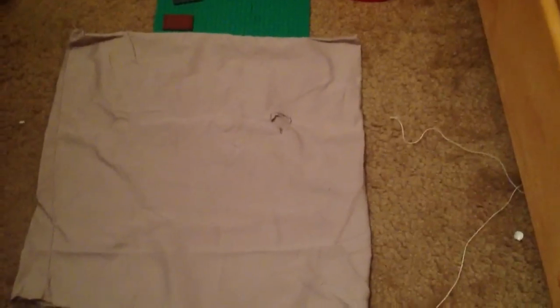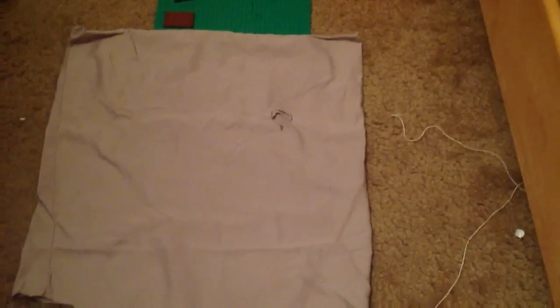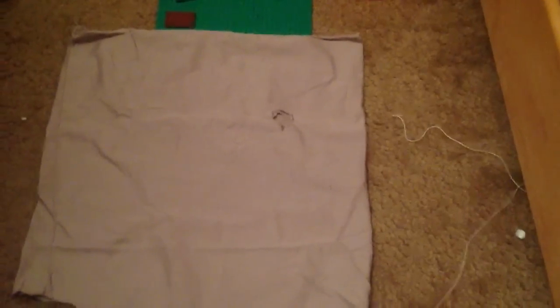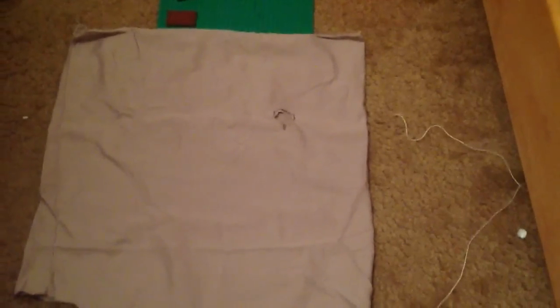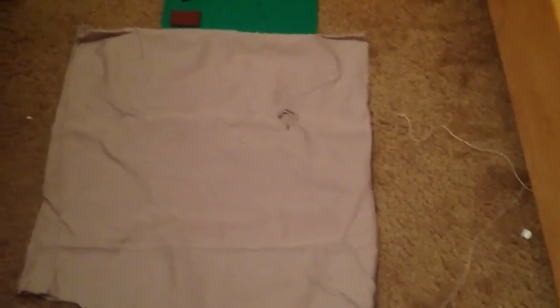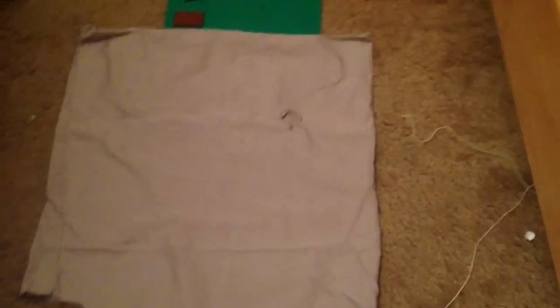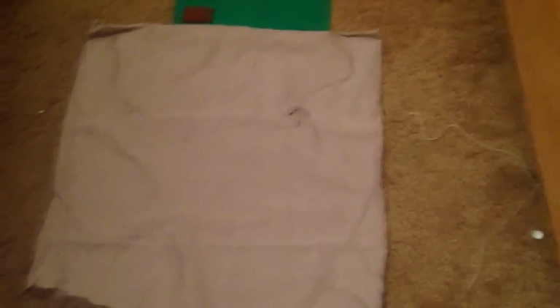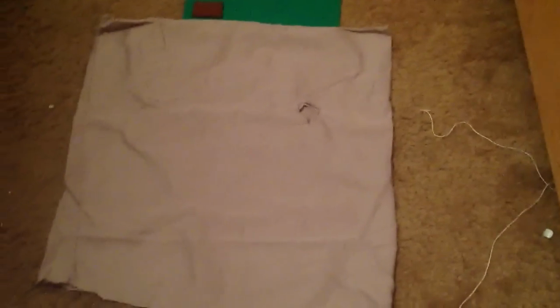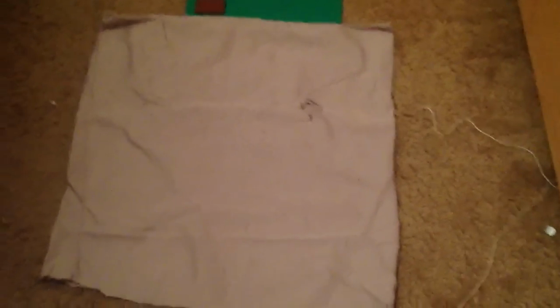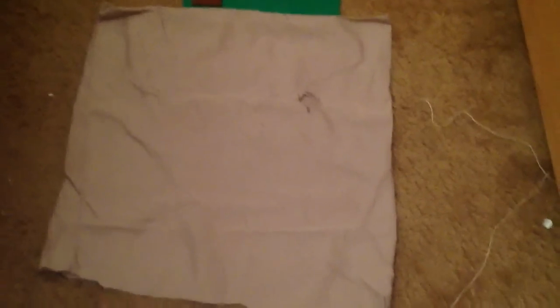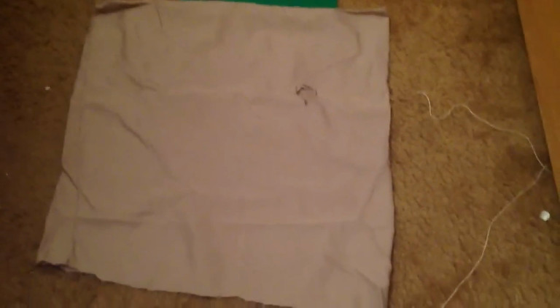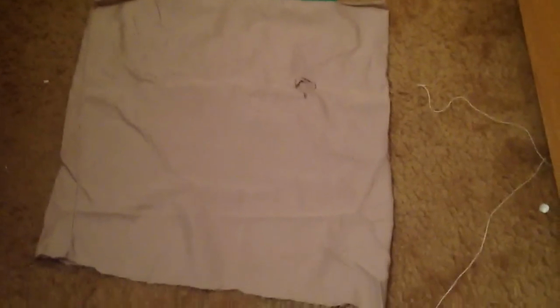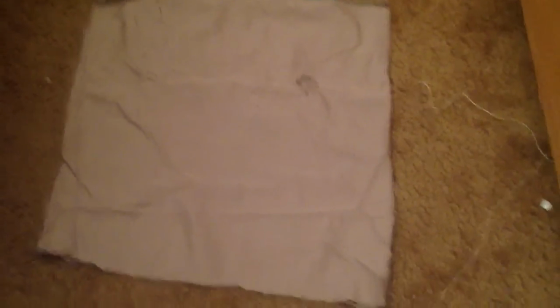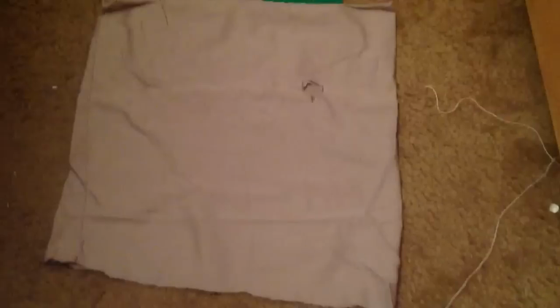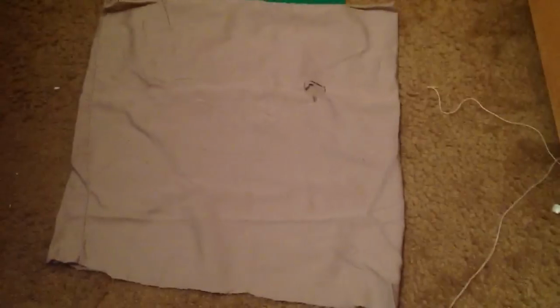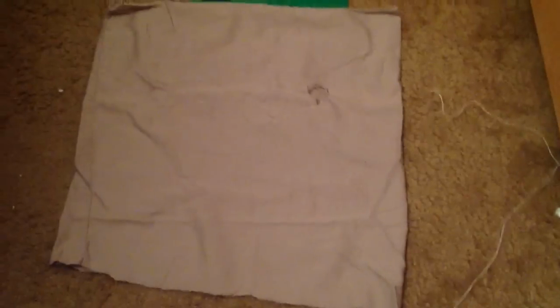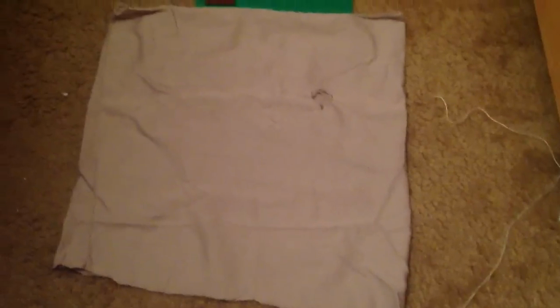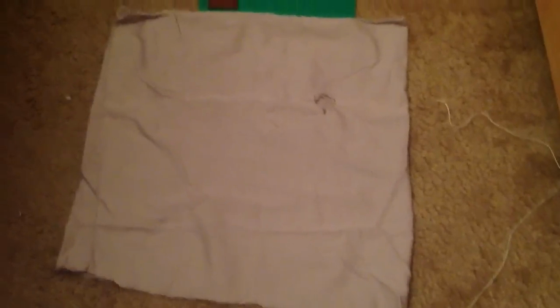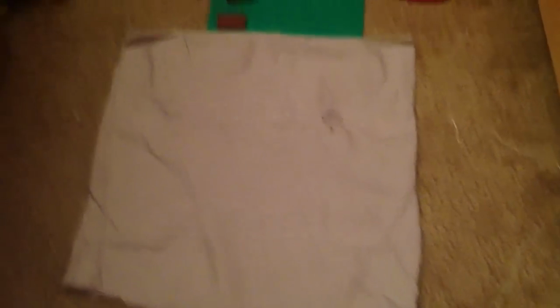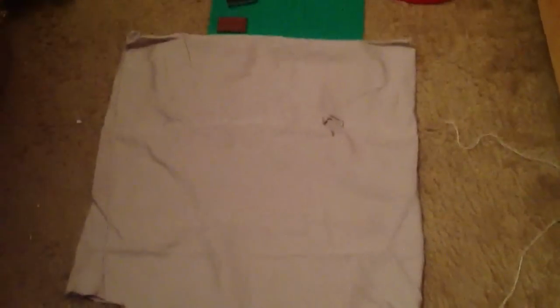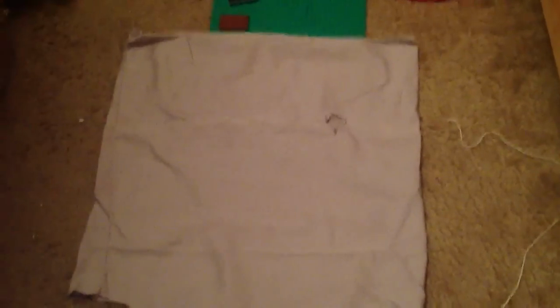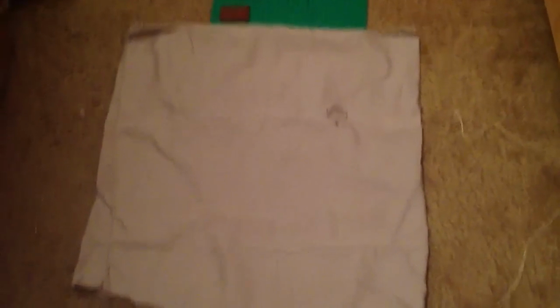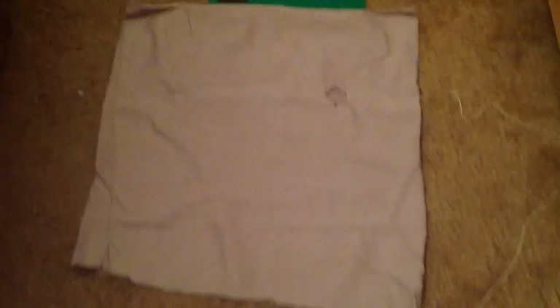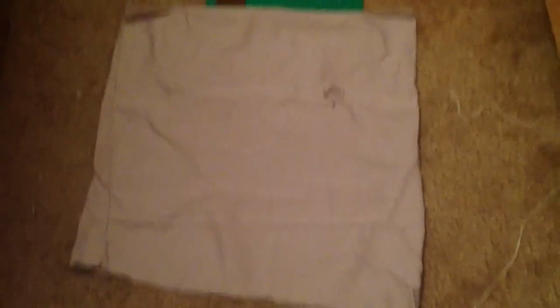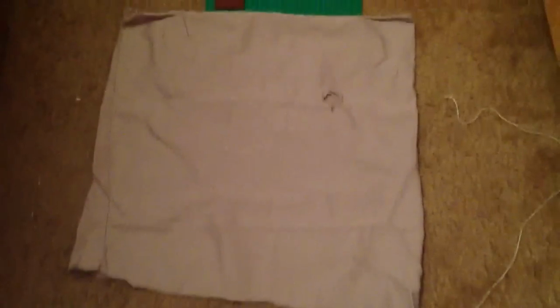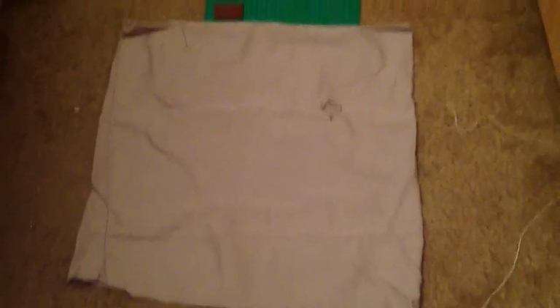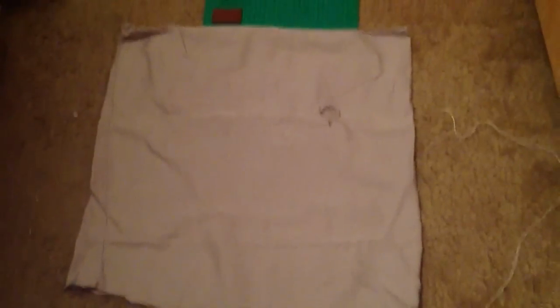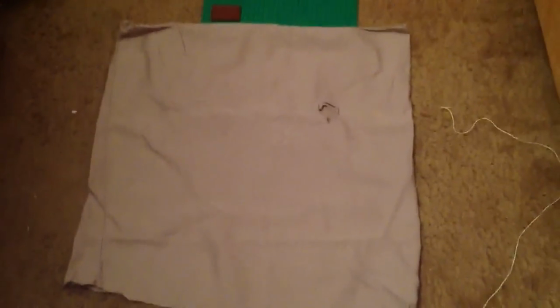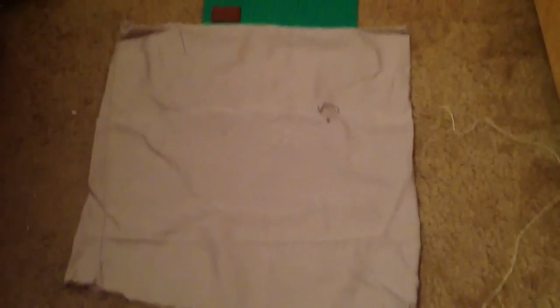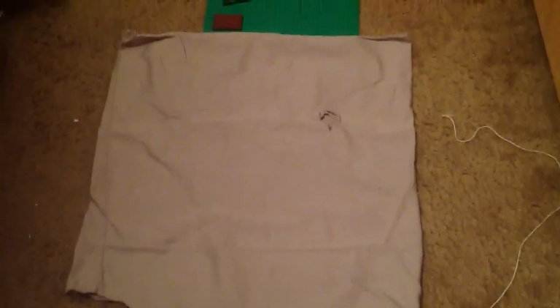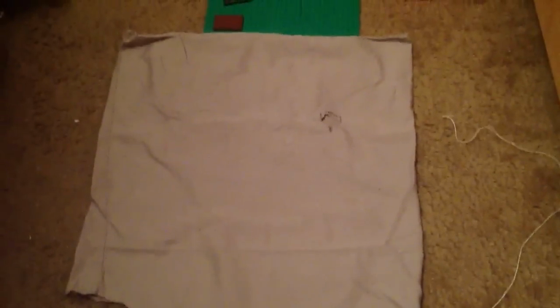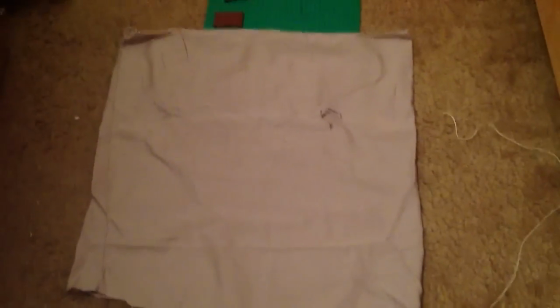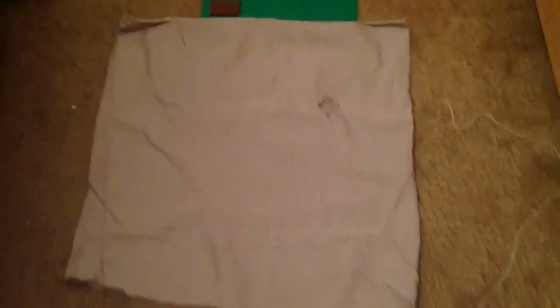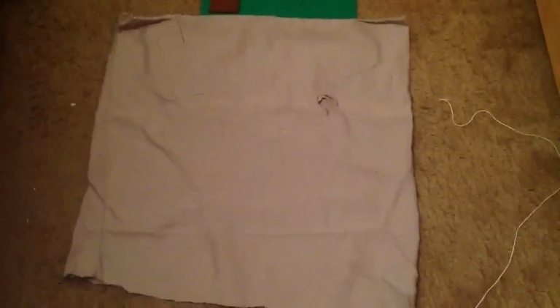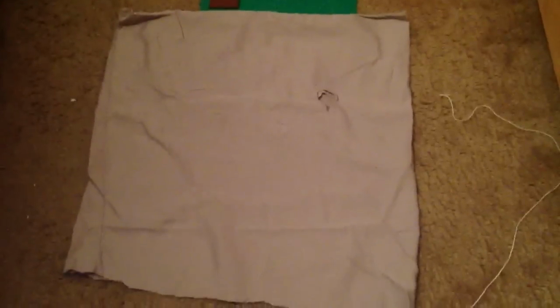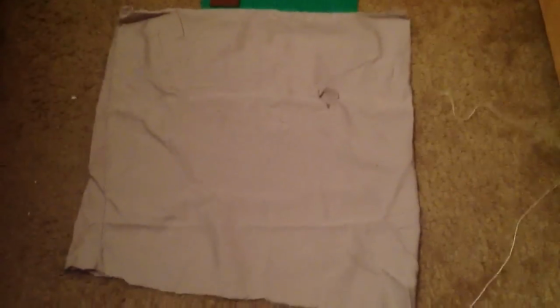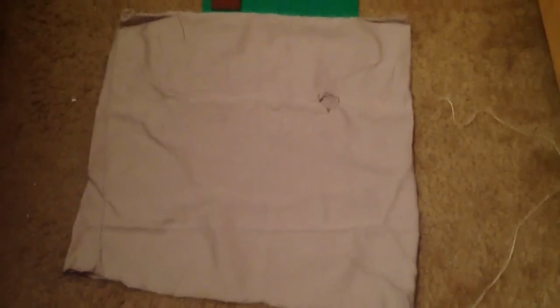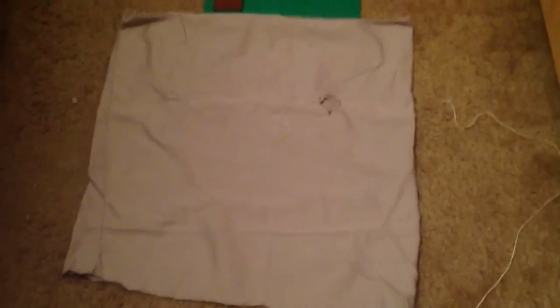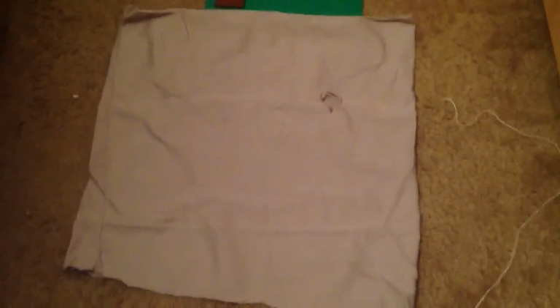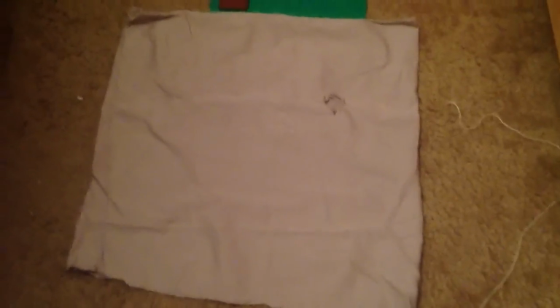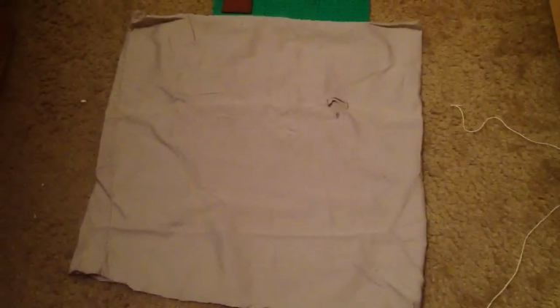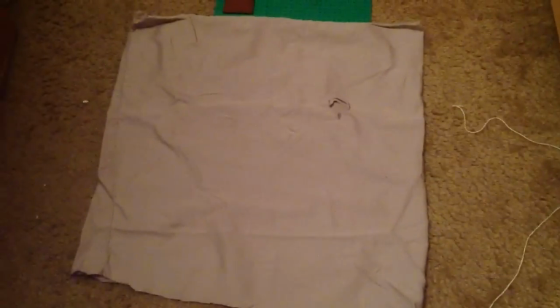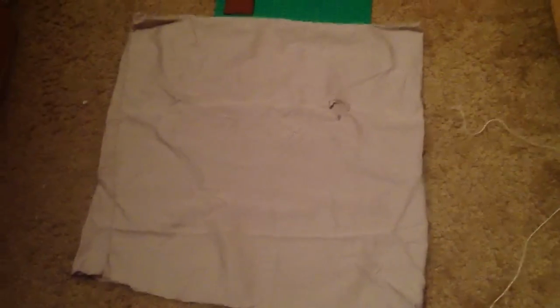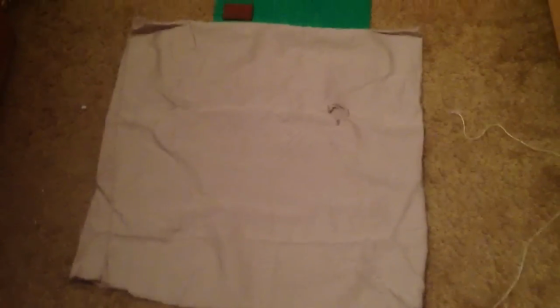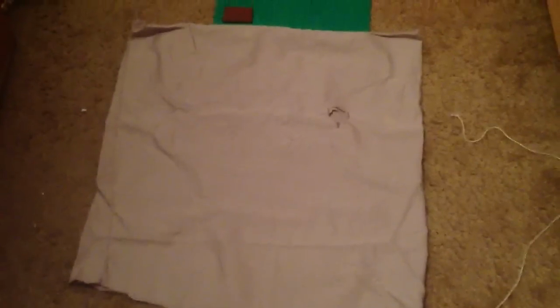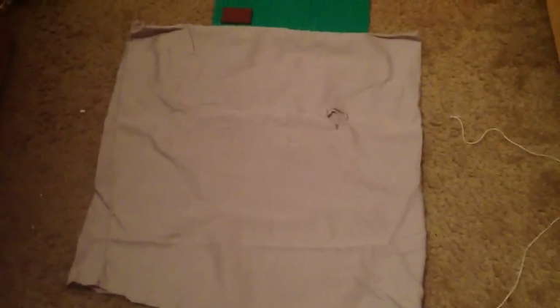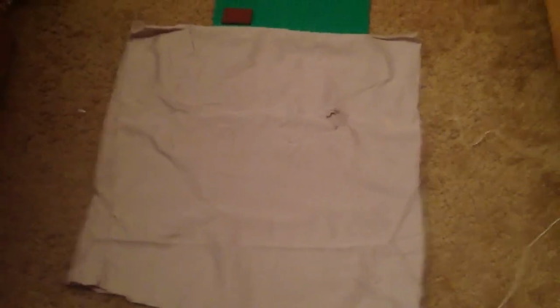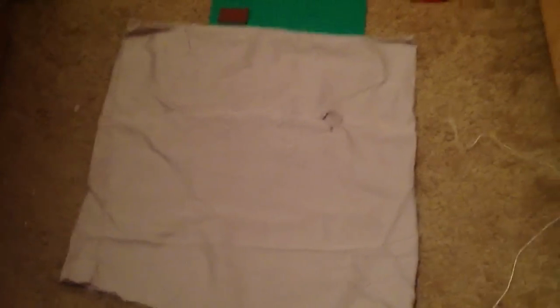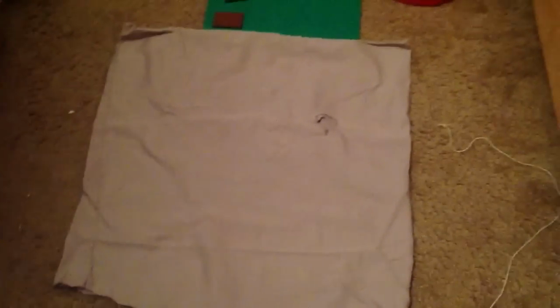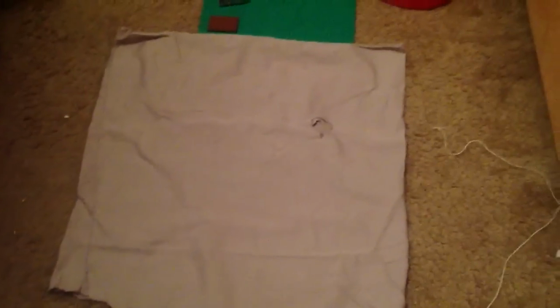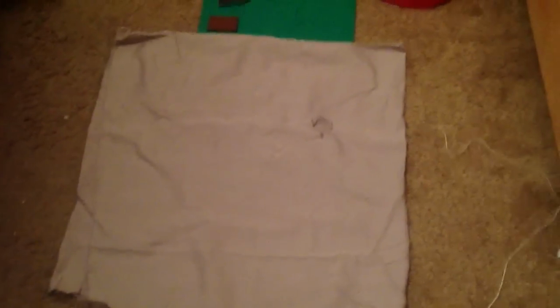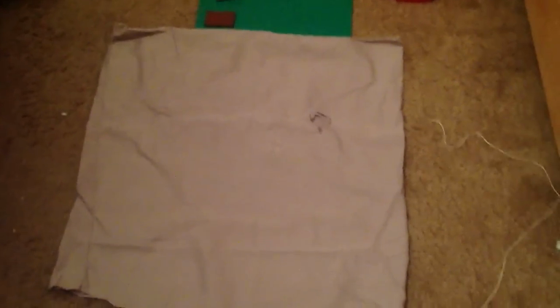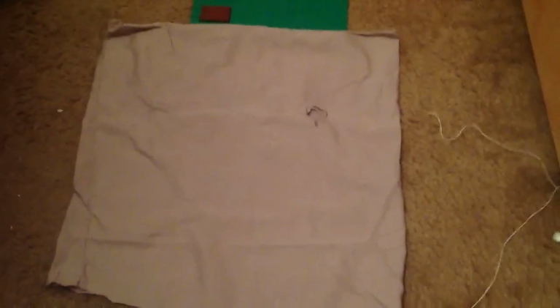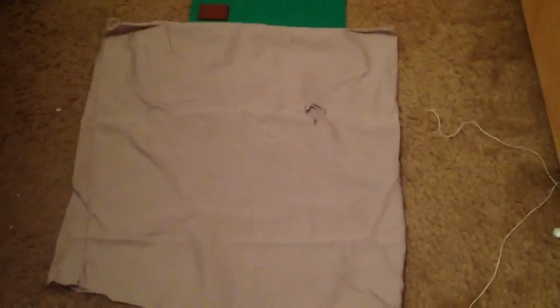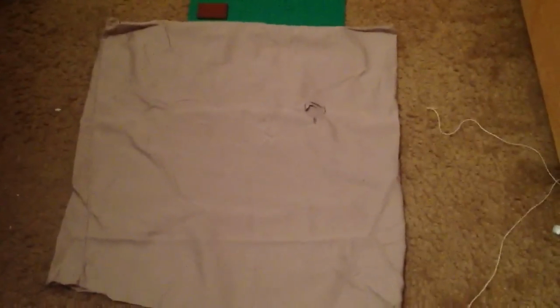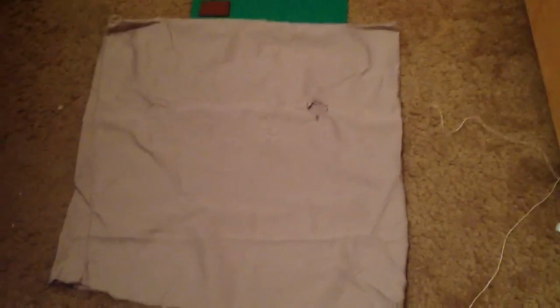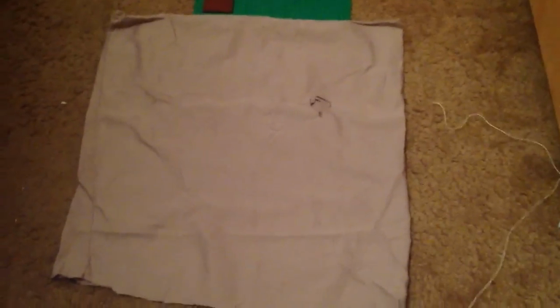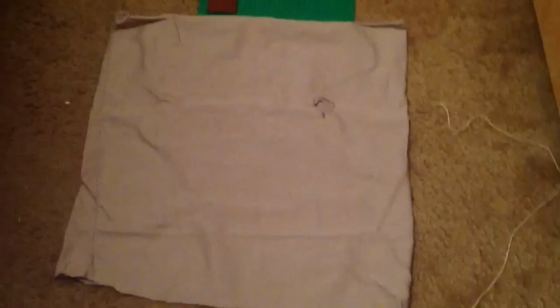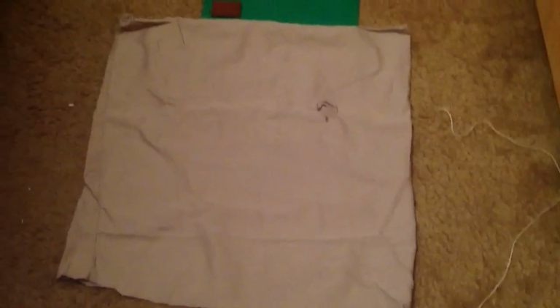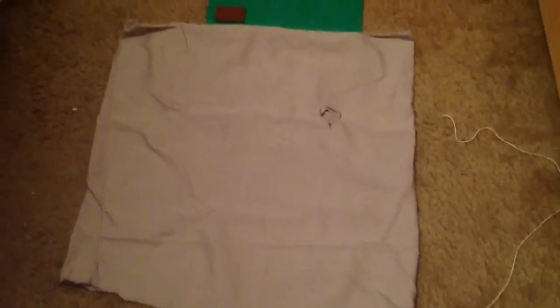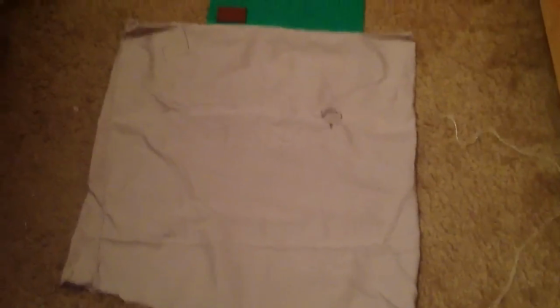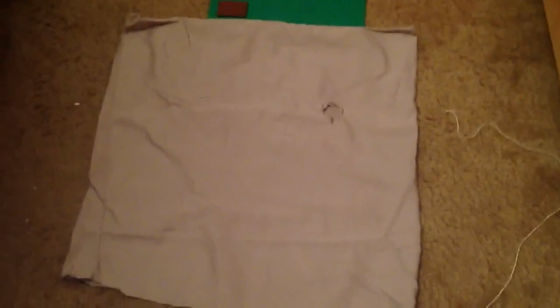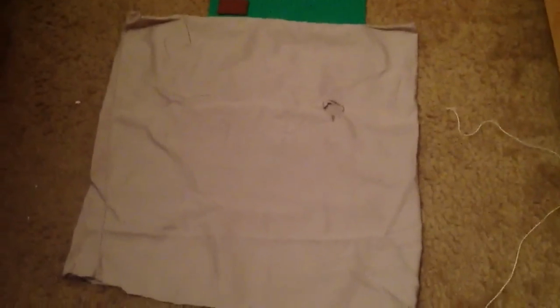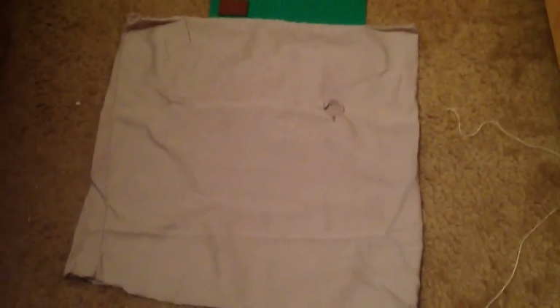So yeah, that's how to build the Jason Friday the 13th Part 2 Sack Mask. Thanks.